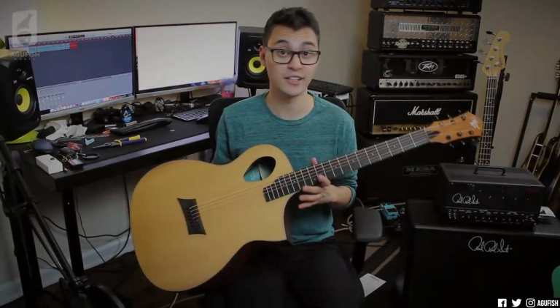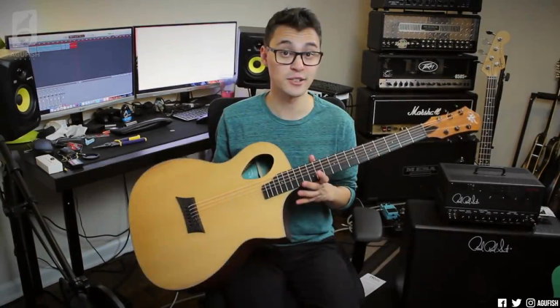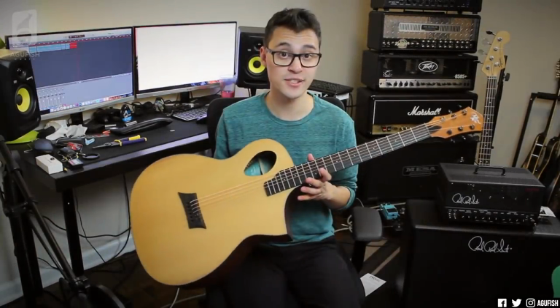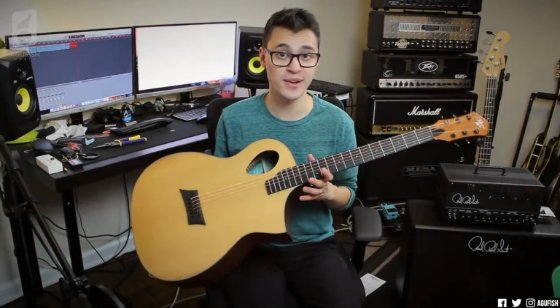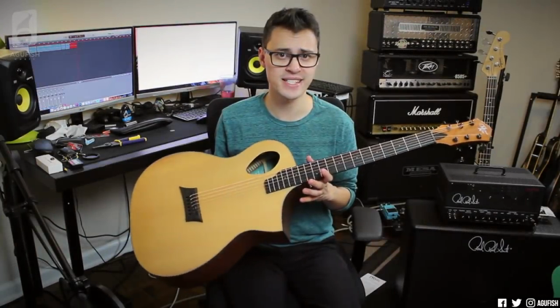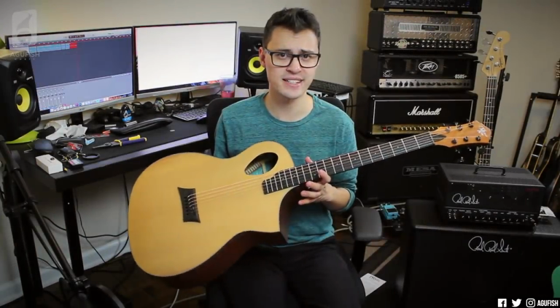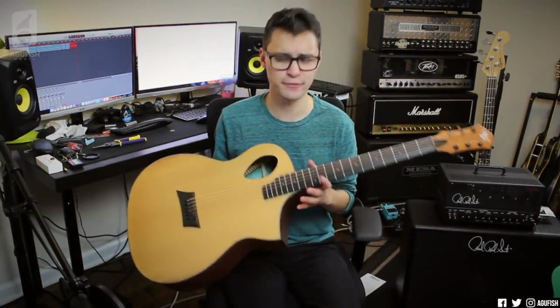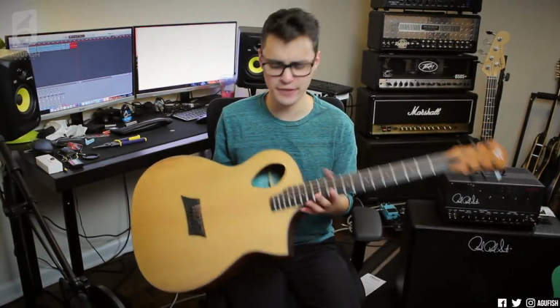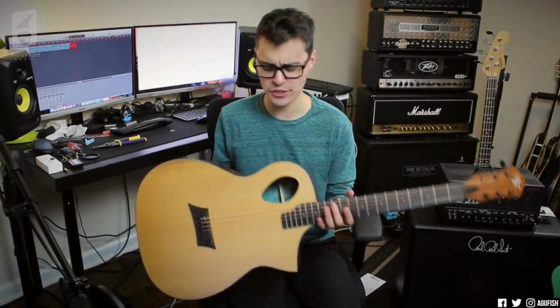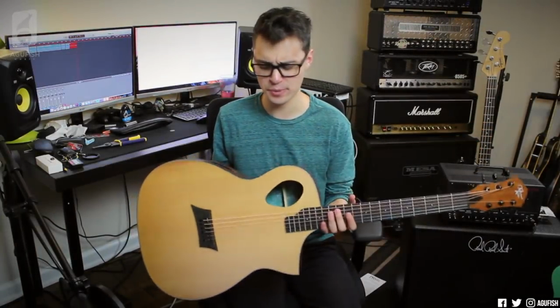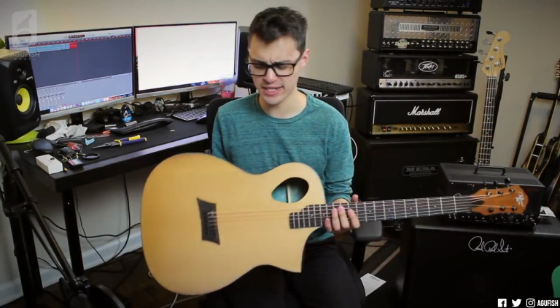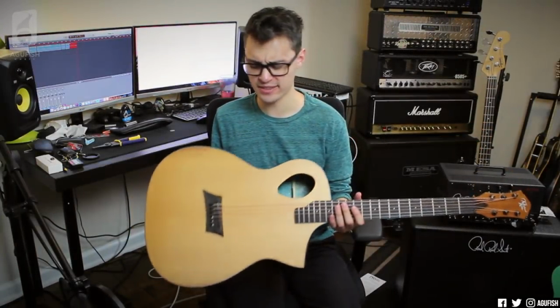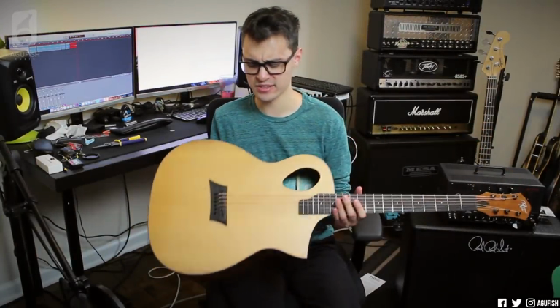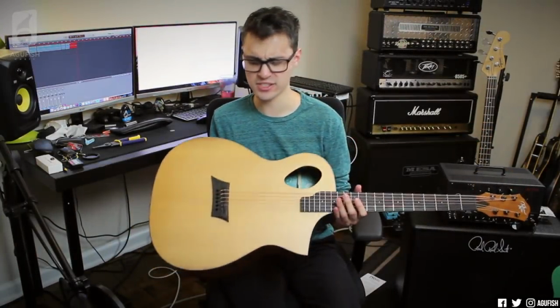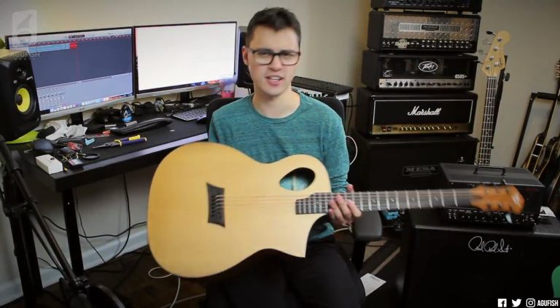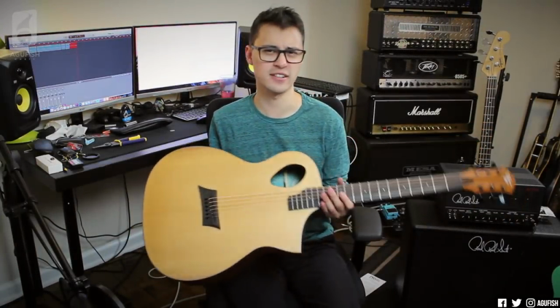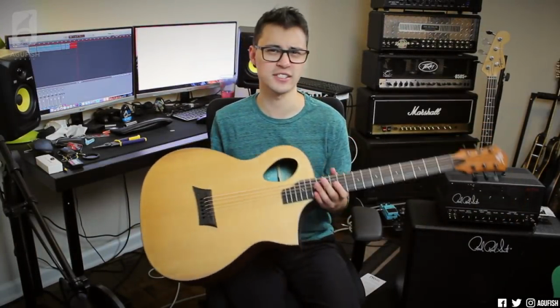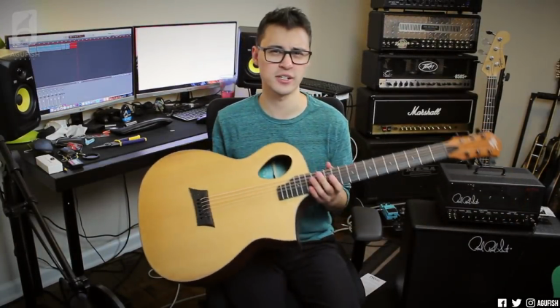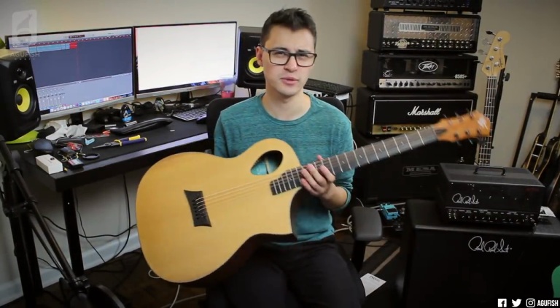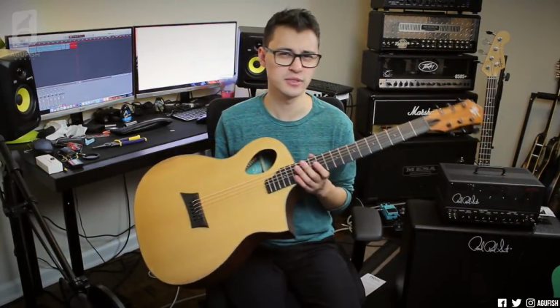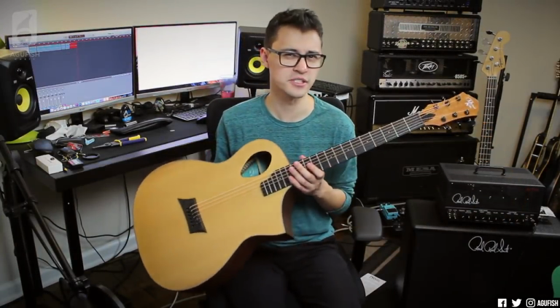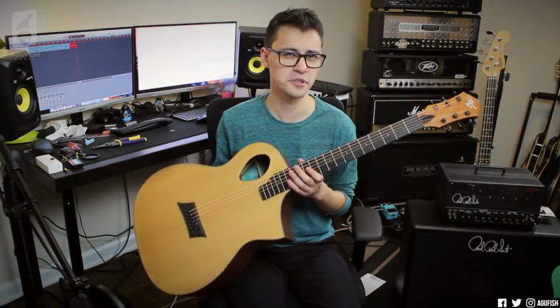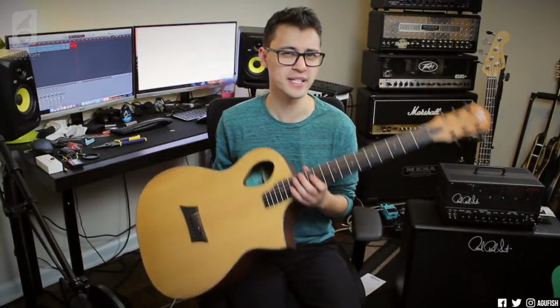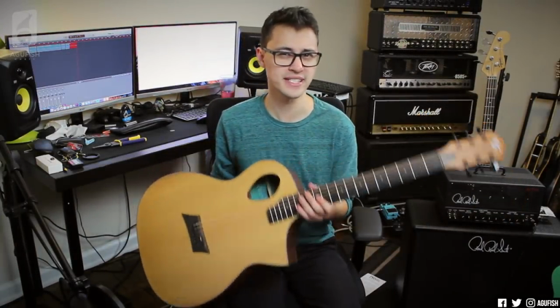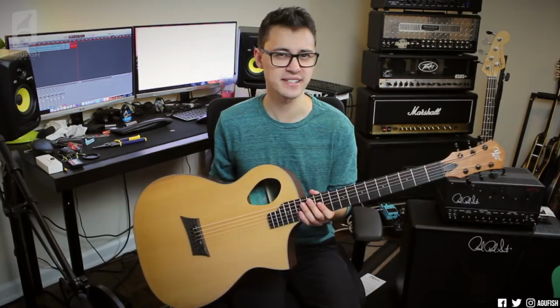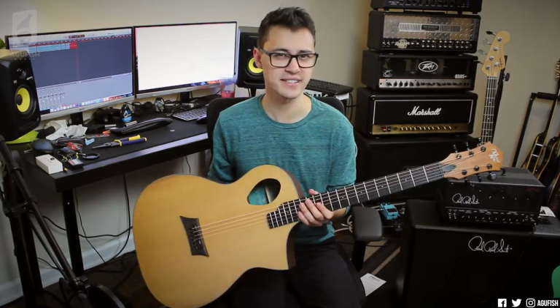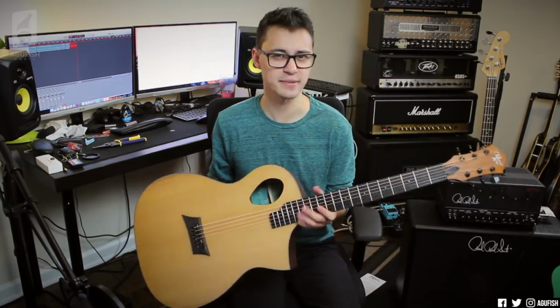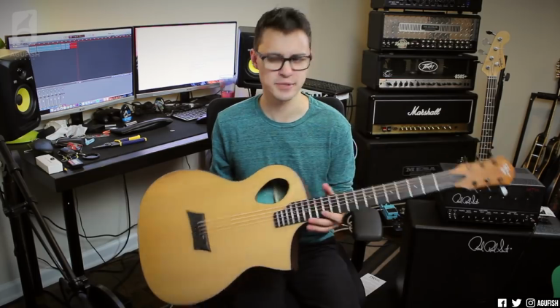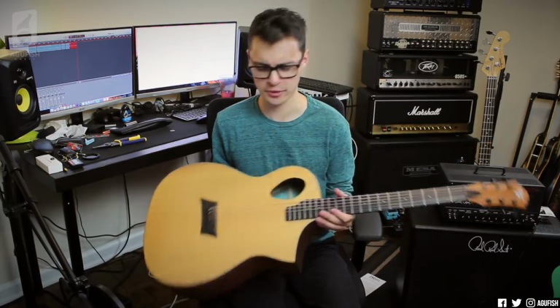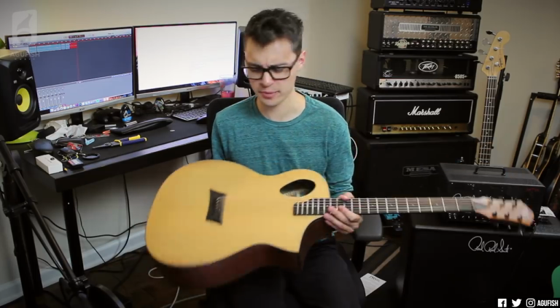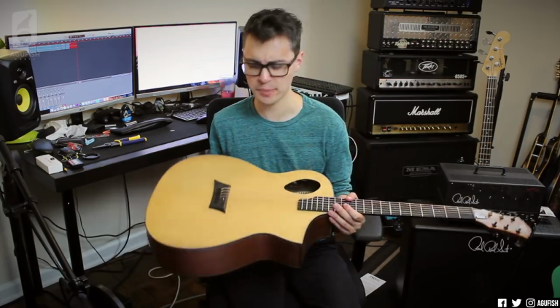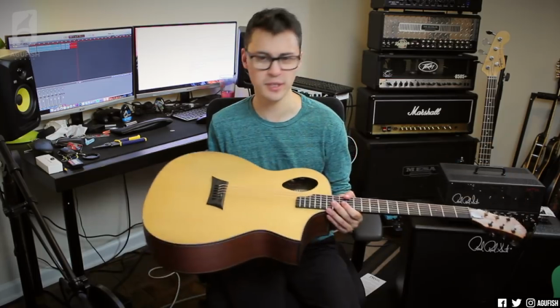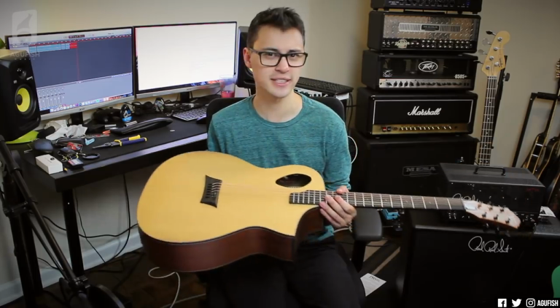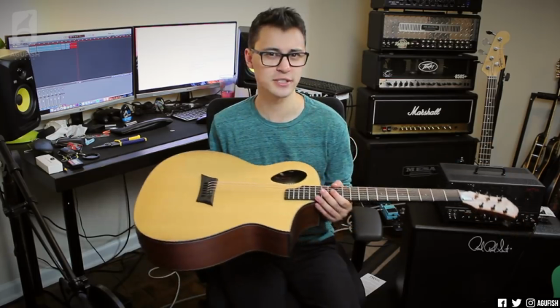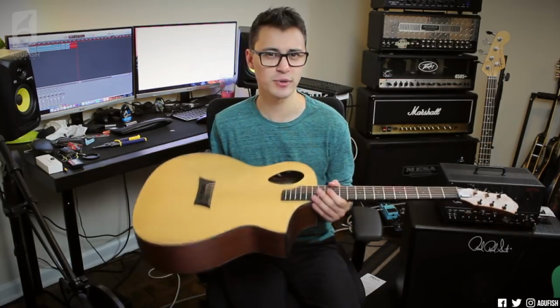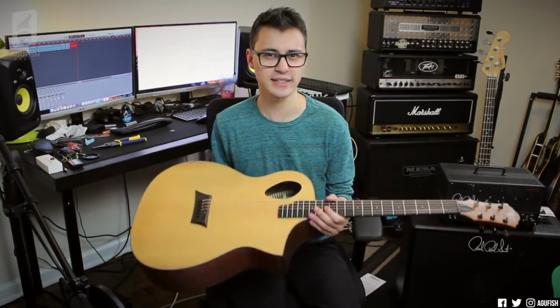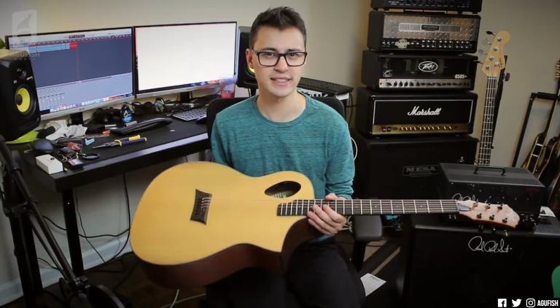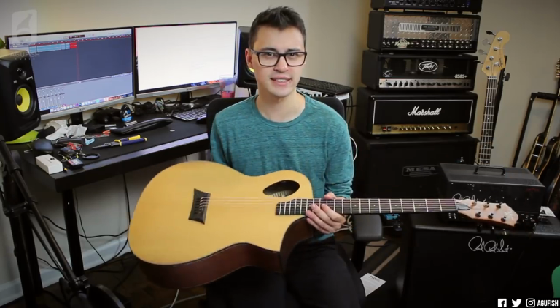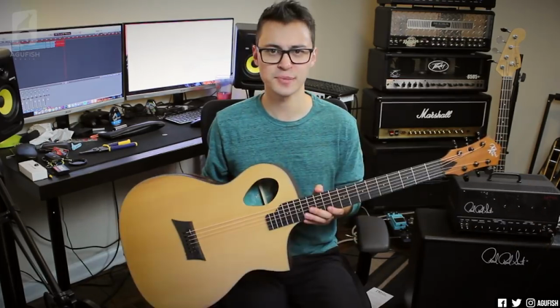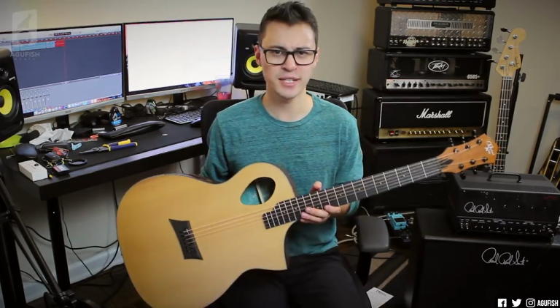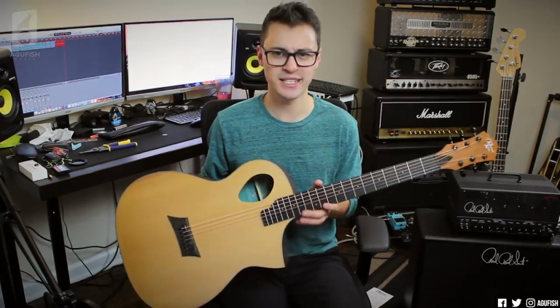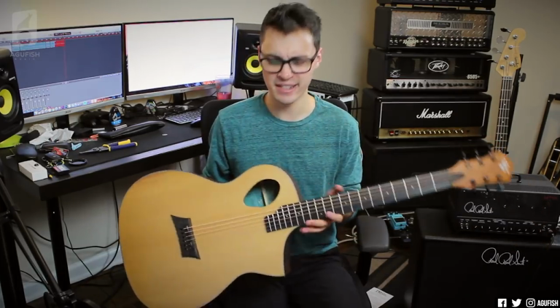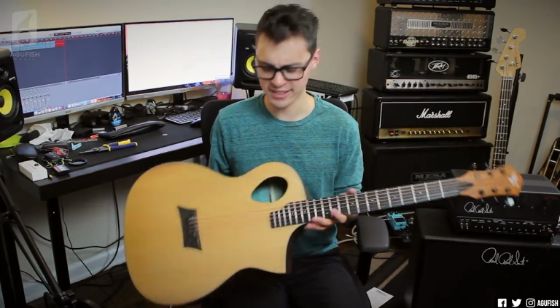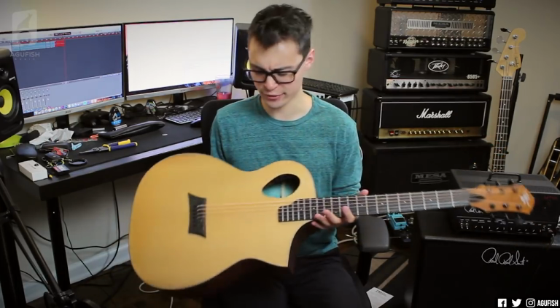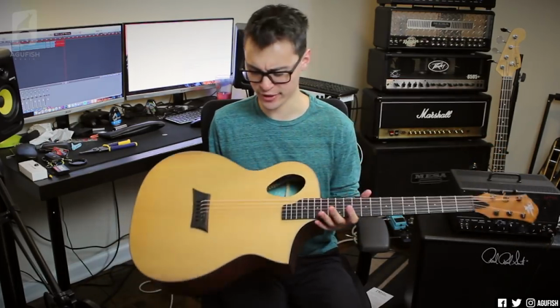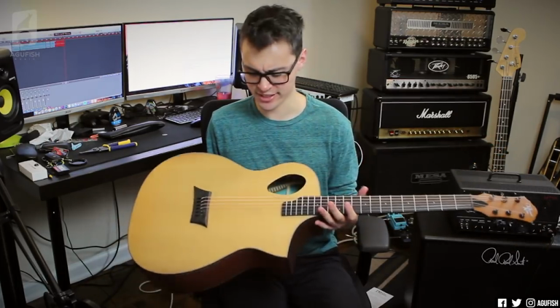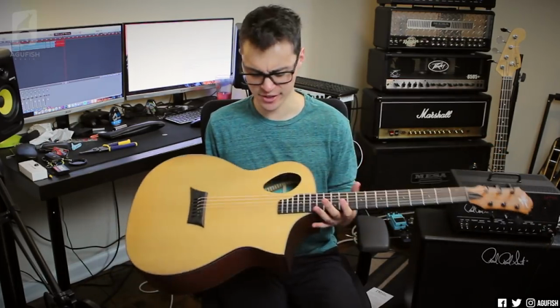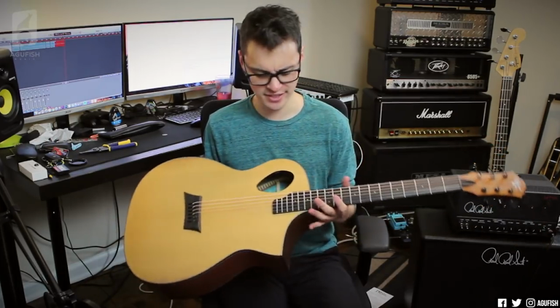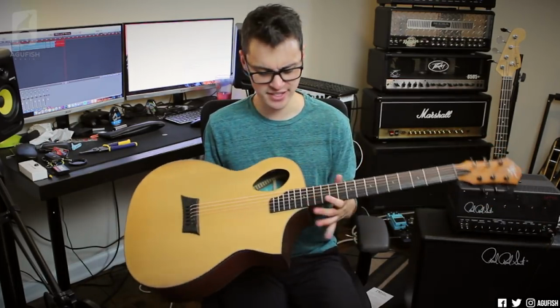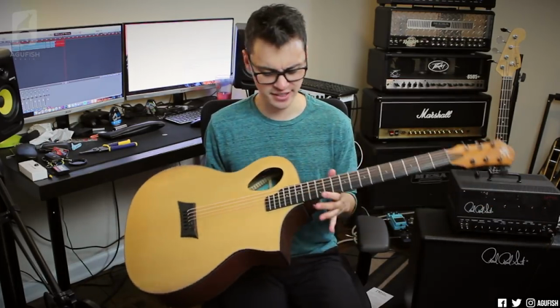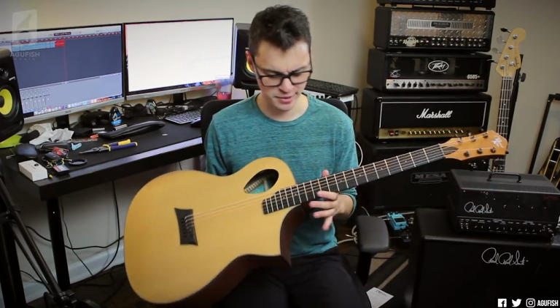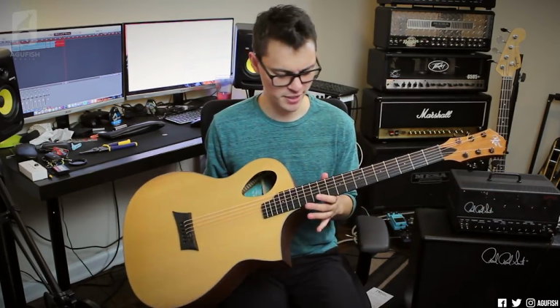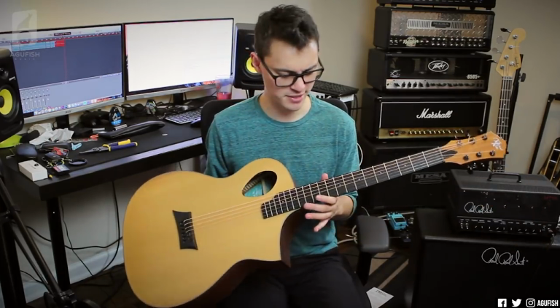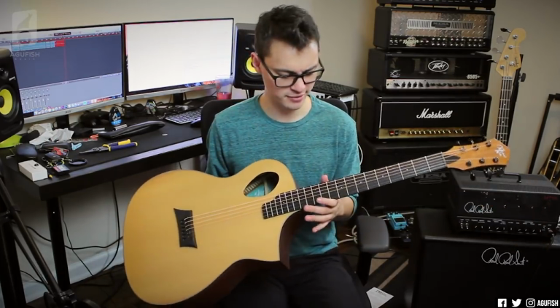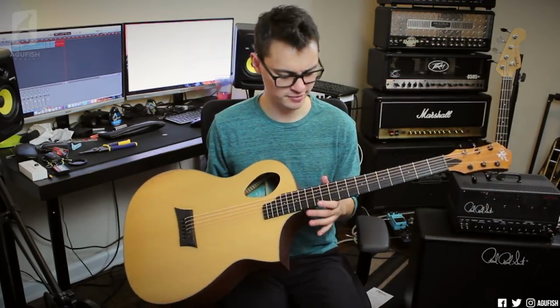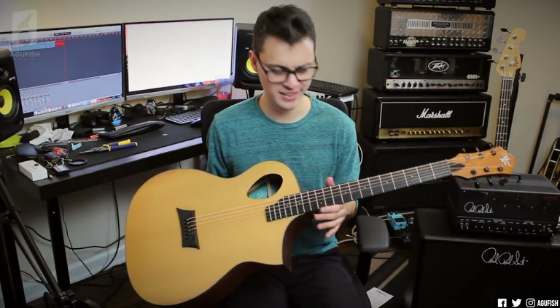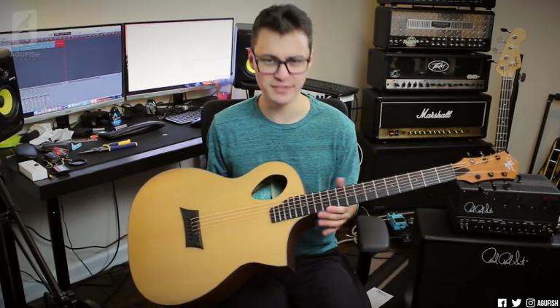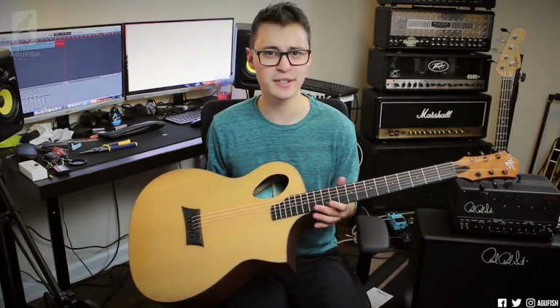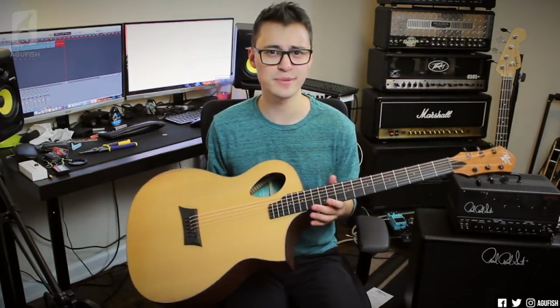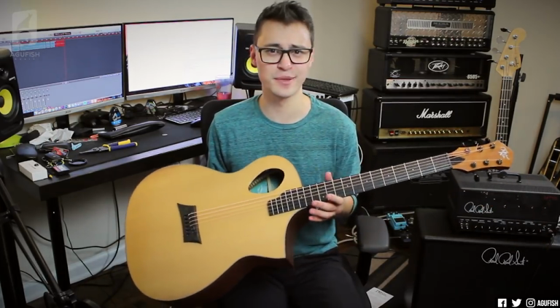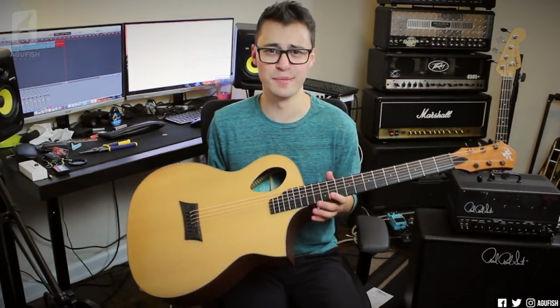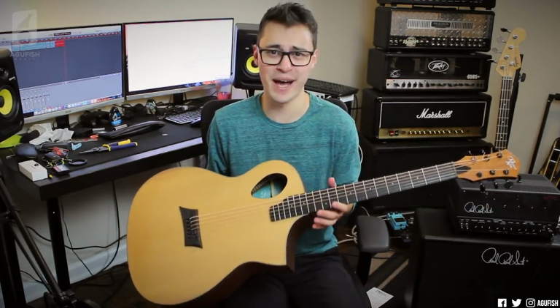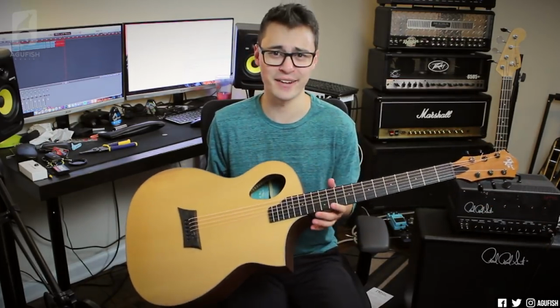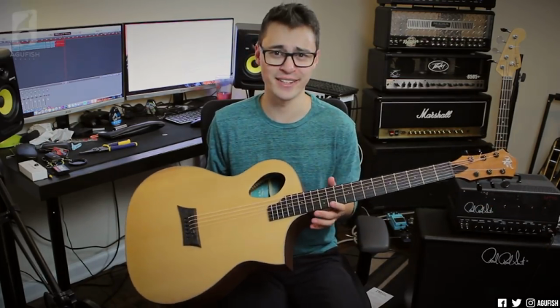It also has a Fishman Sonotone discreet system, so it can be plugged in directly. It's pretty nuts for a guitar this inexpensive — it even comes with the battery.